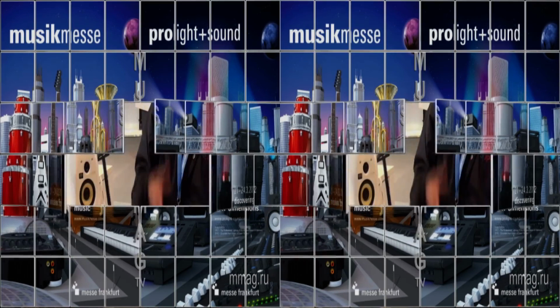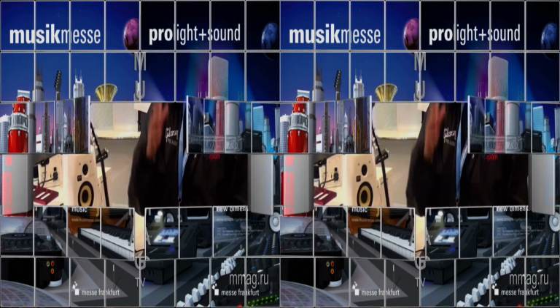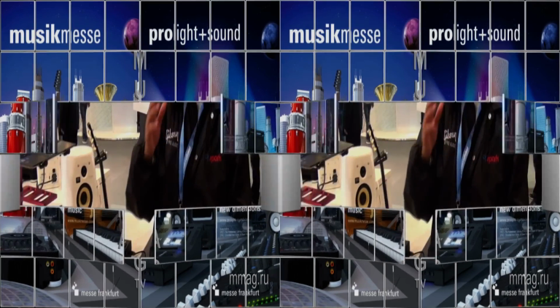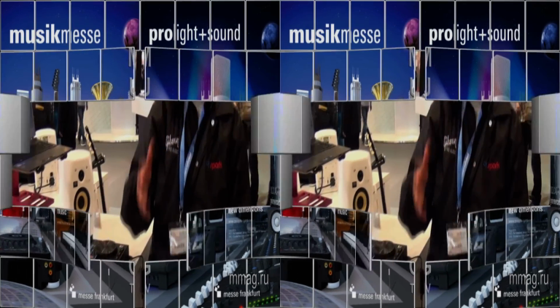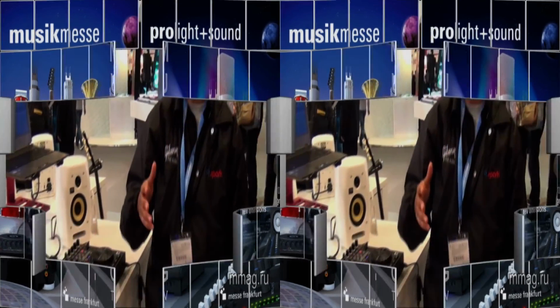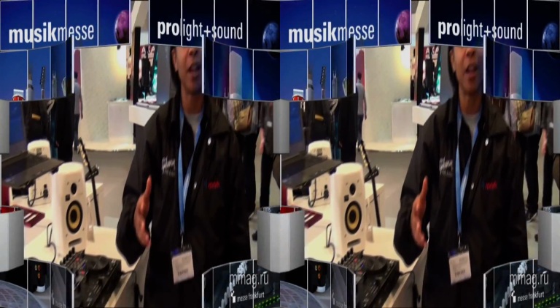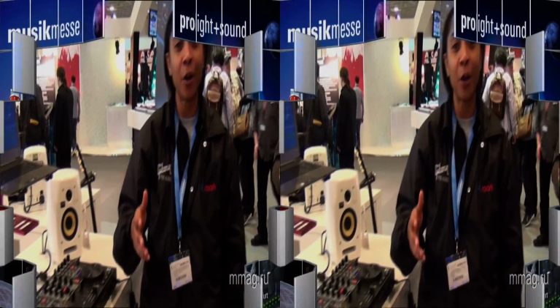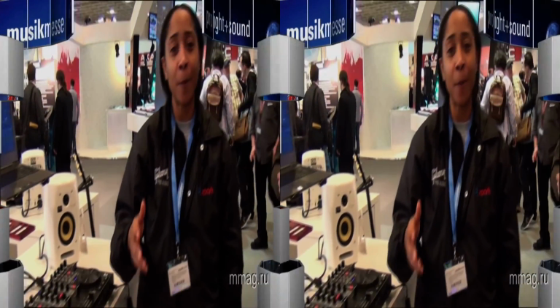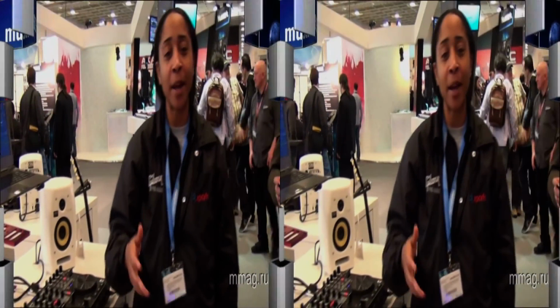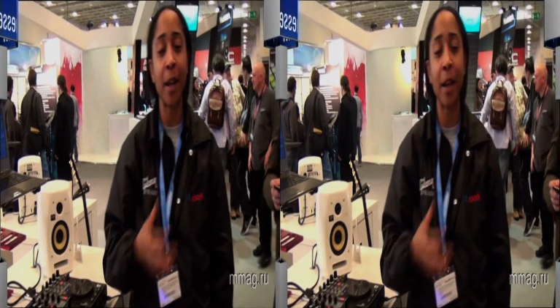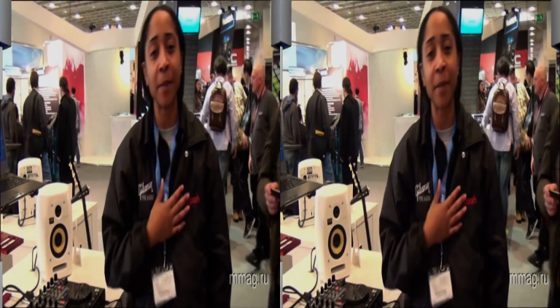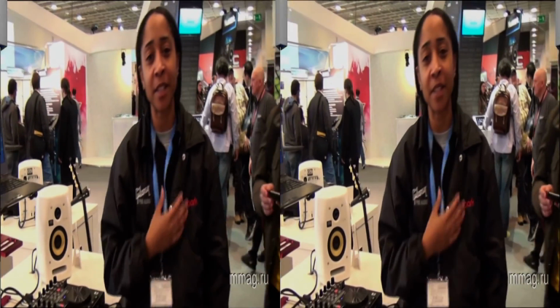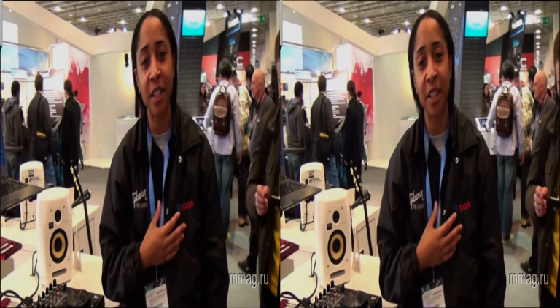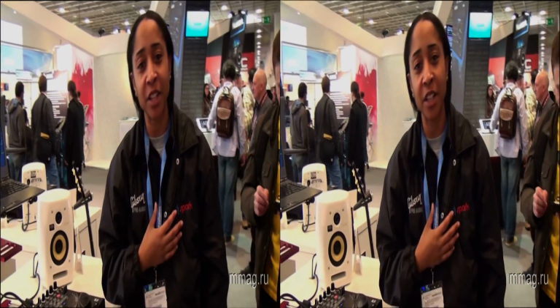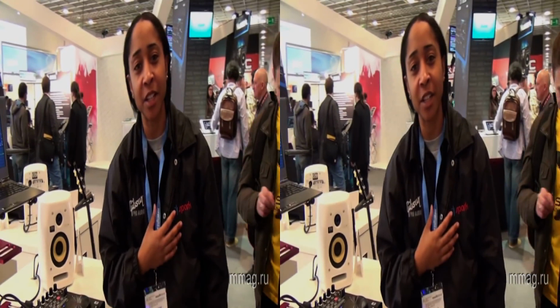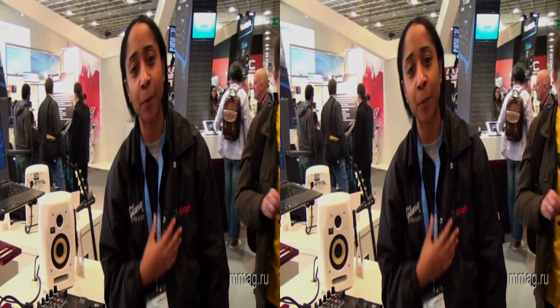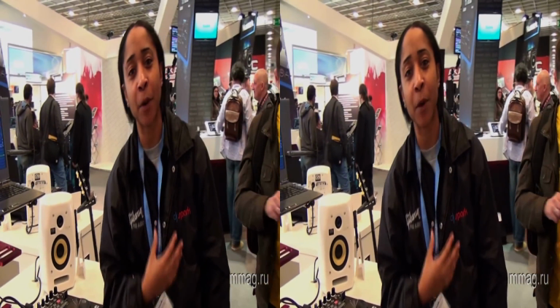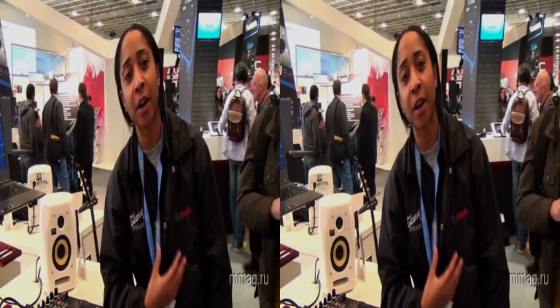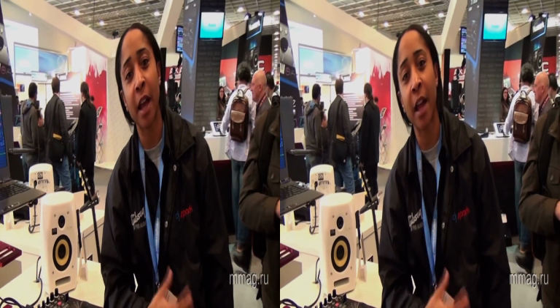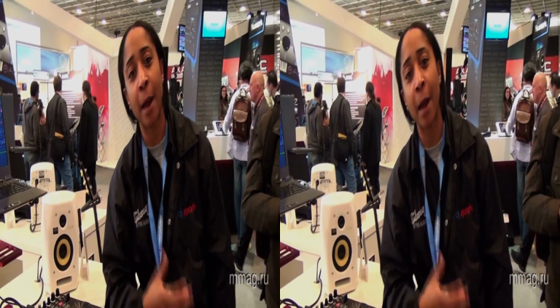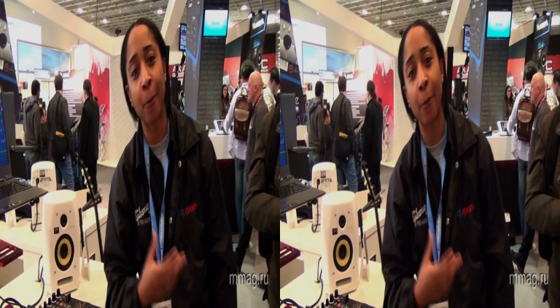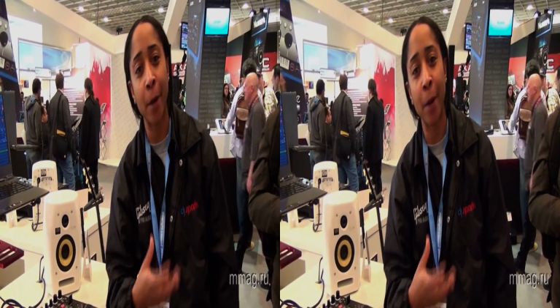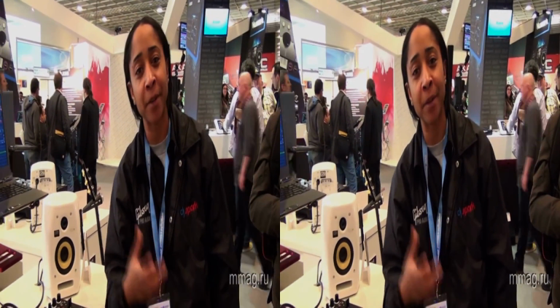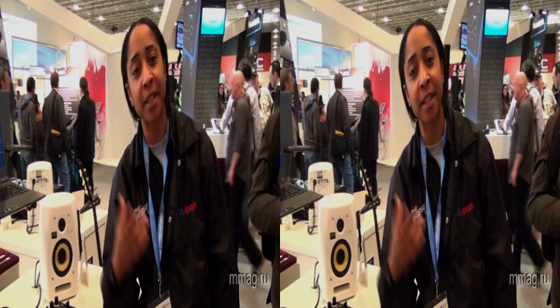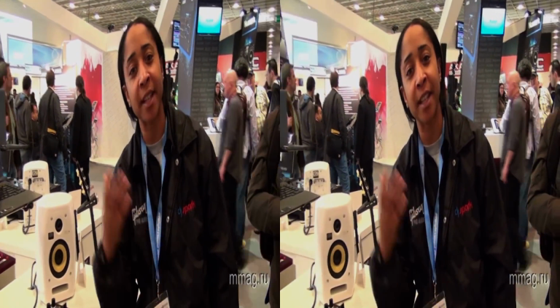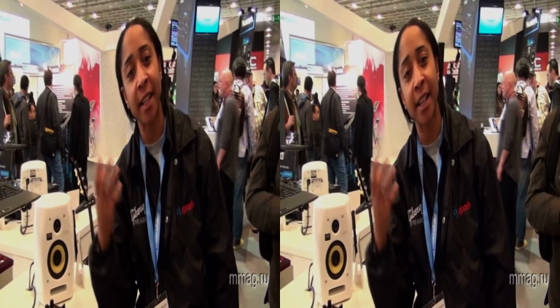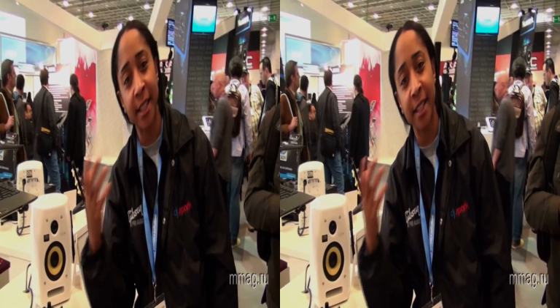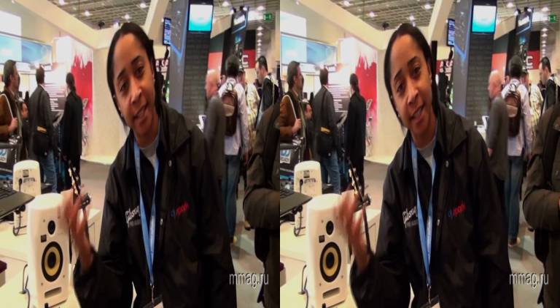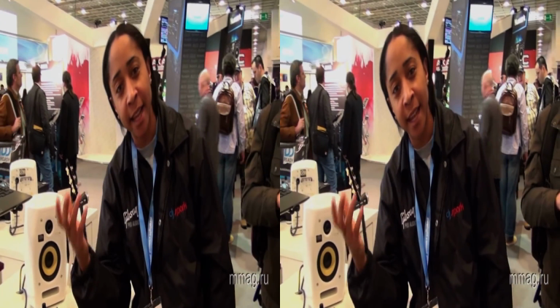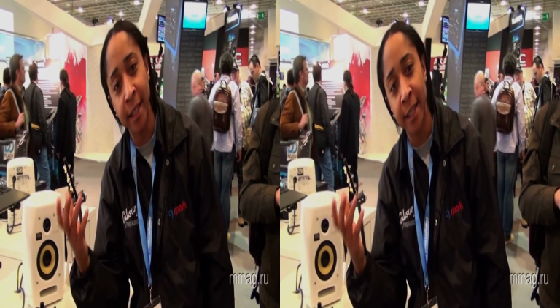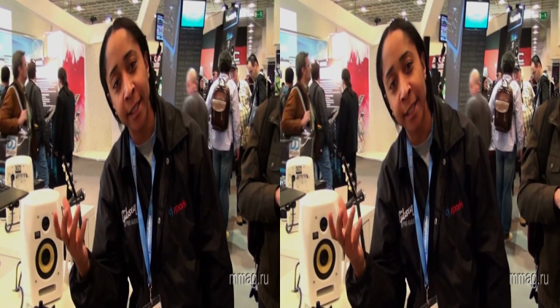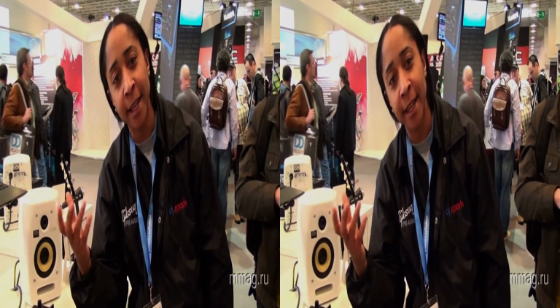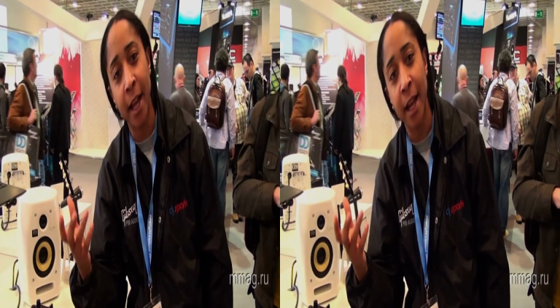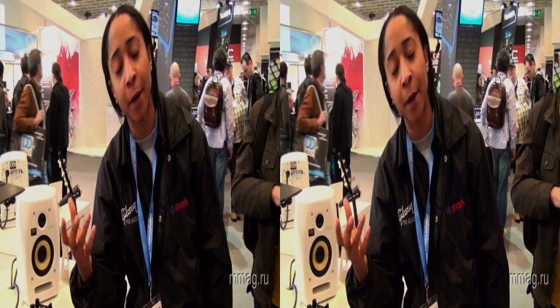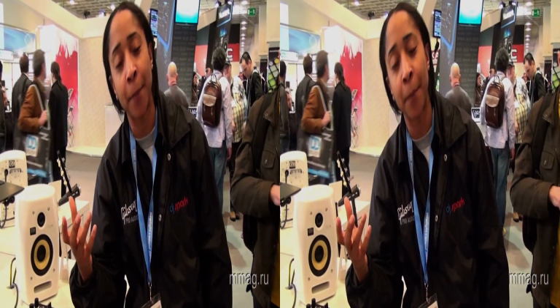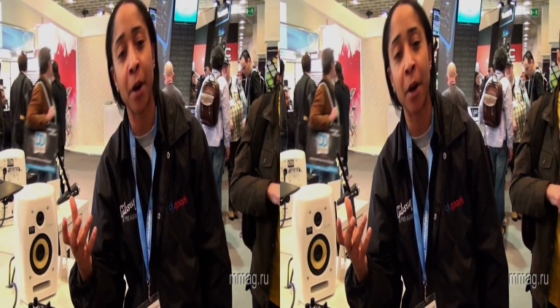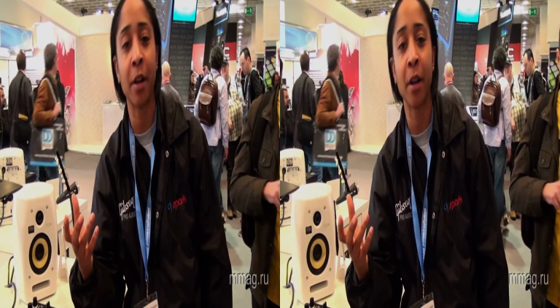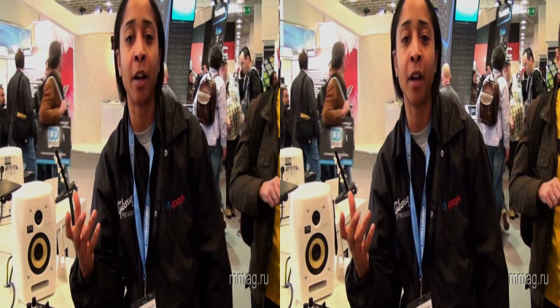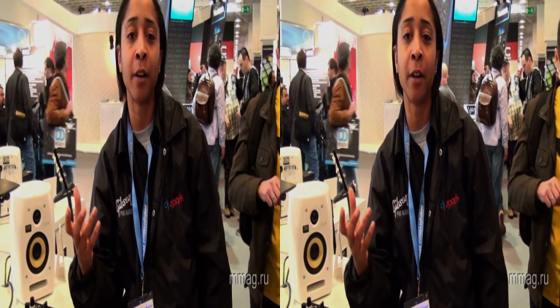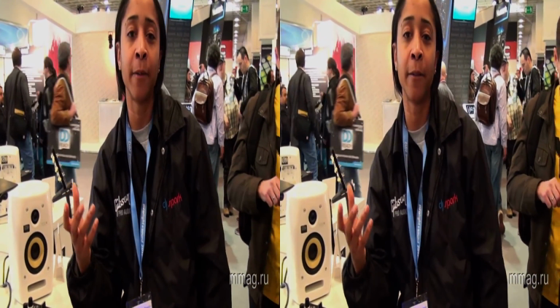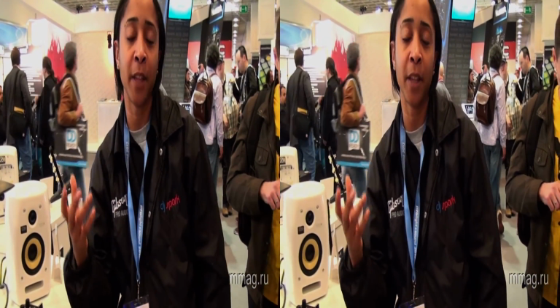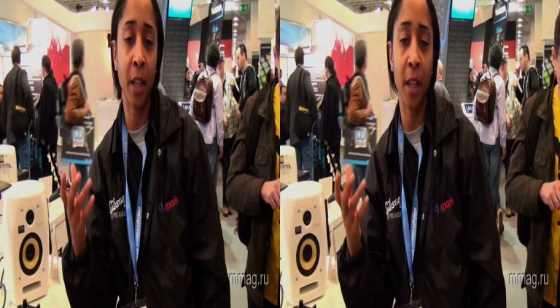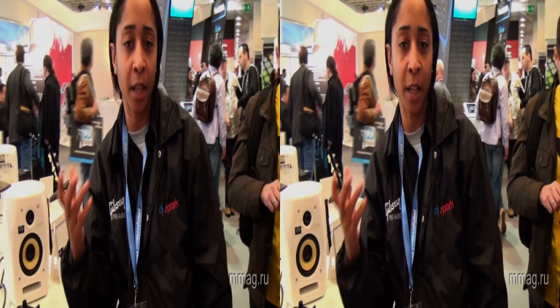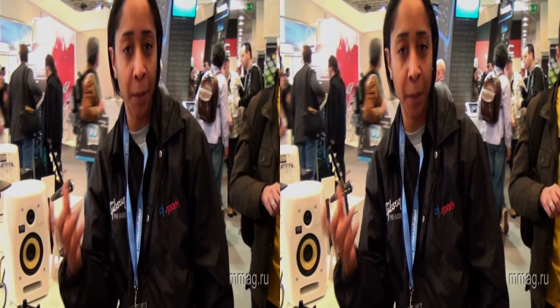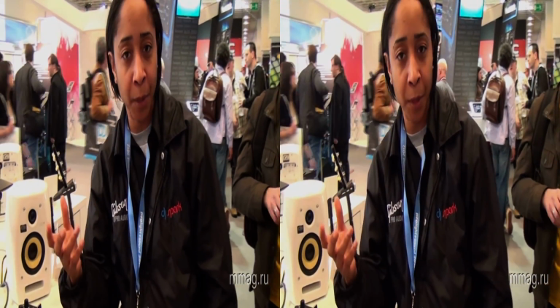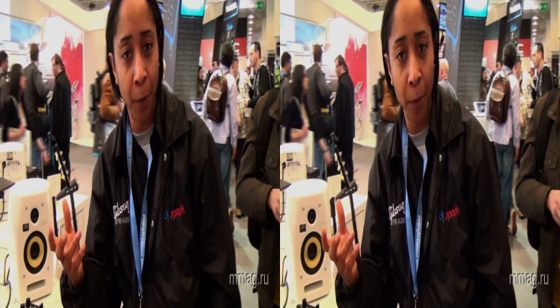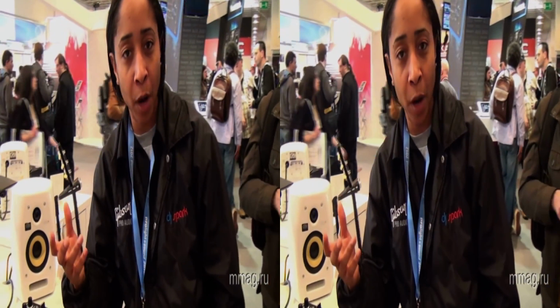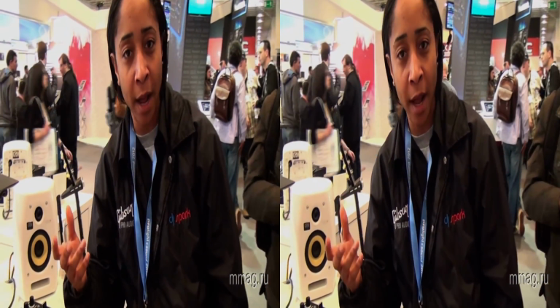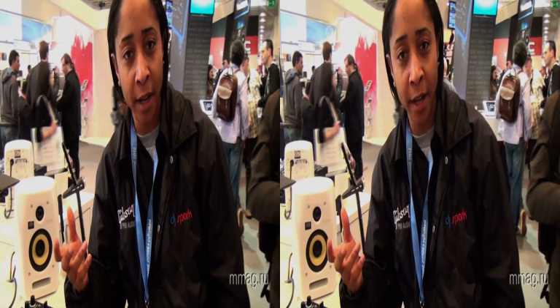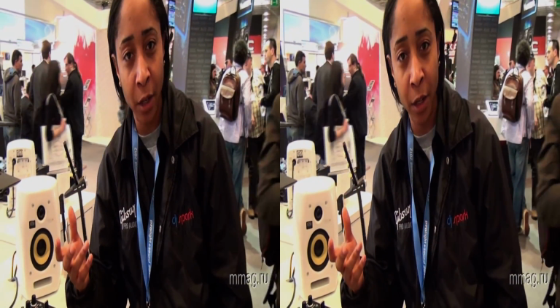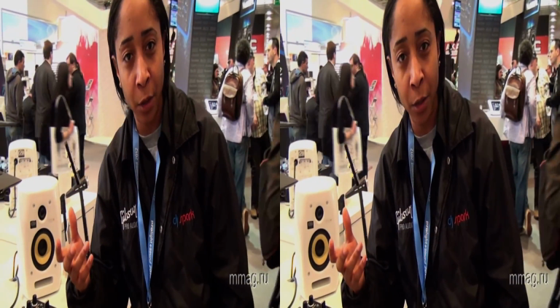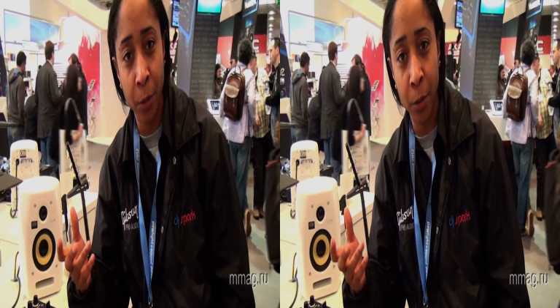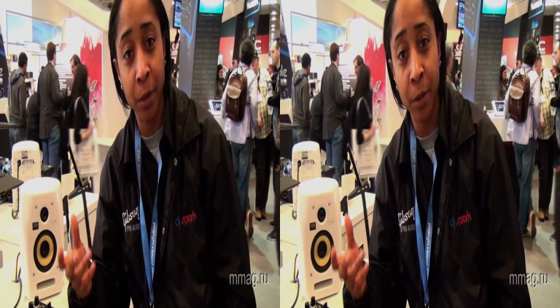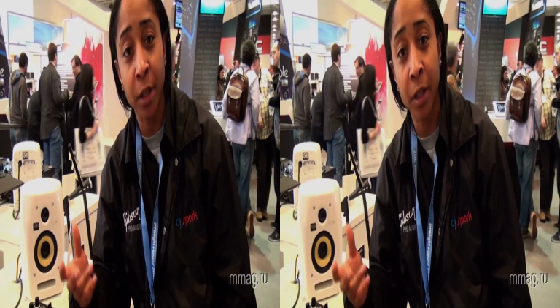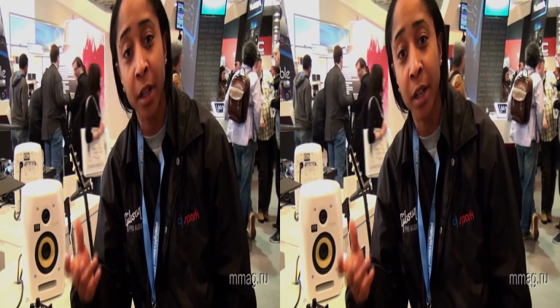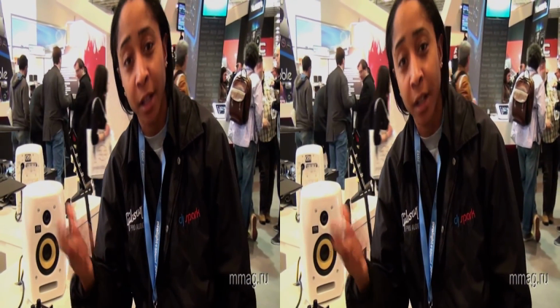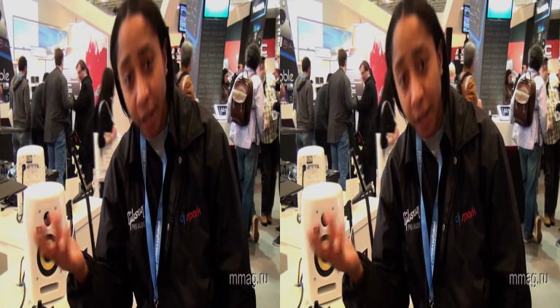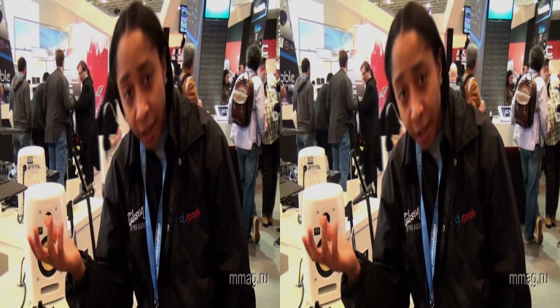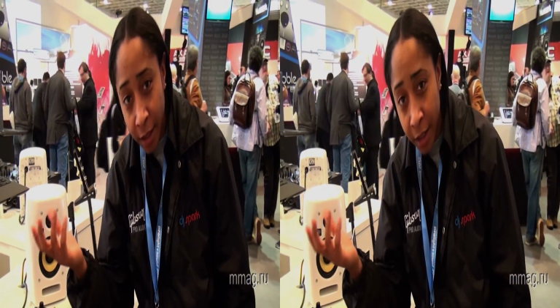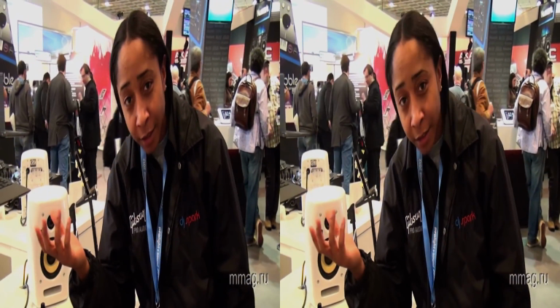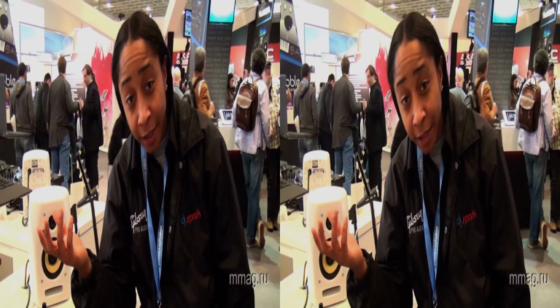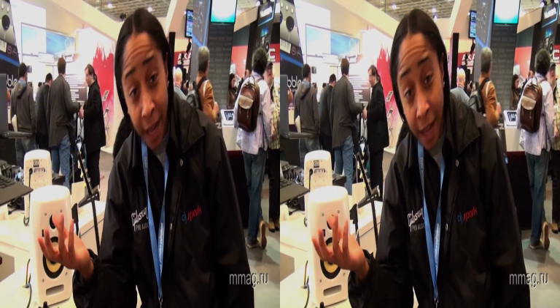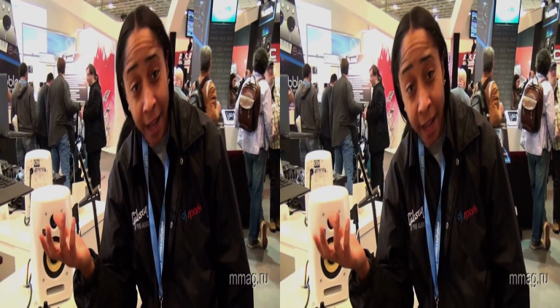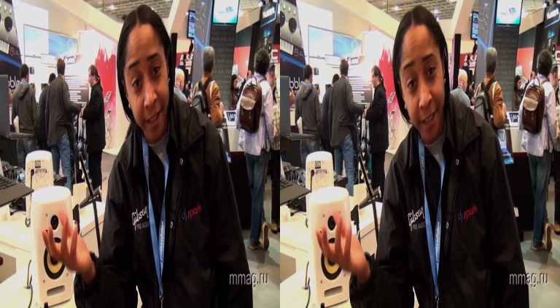Hello, my name is DJ Spark, I'm representing Stanton, a part of the Gibson Pro Audio line.